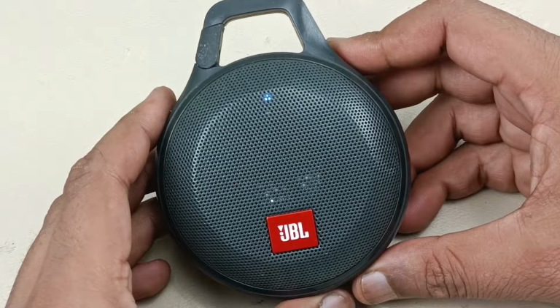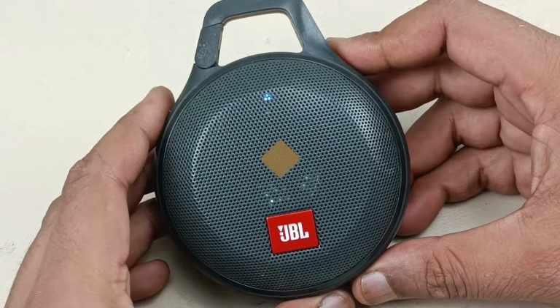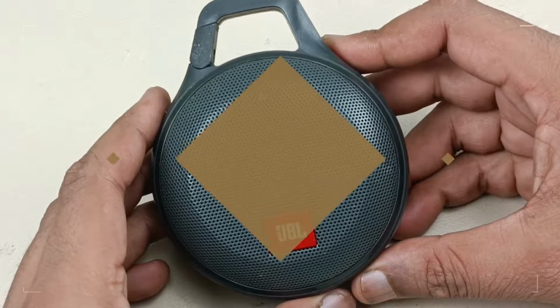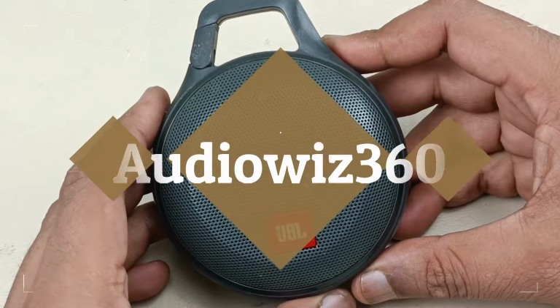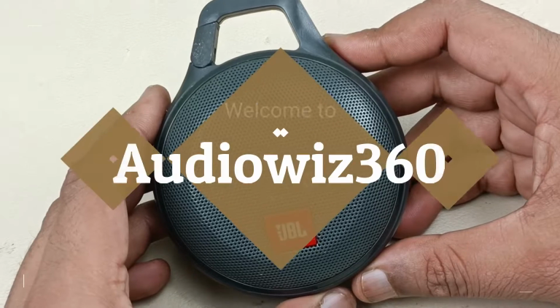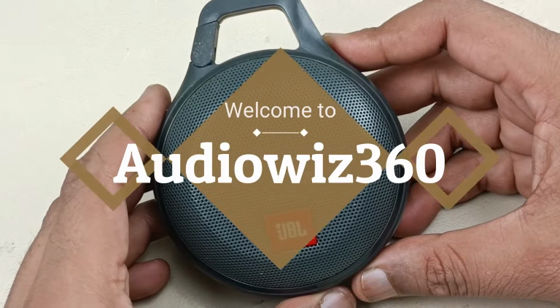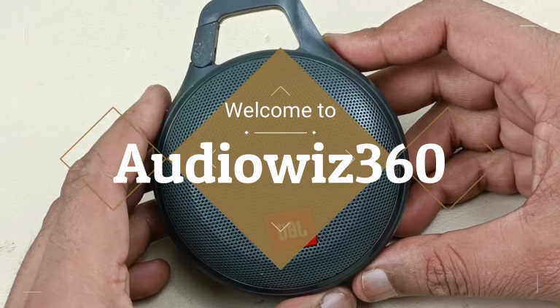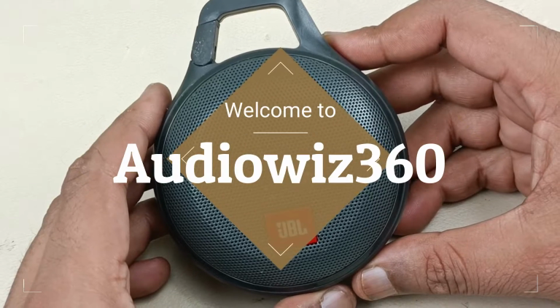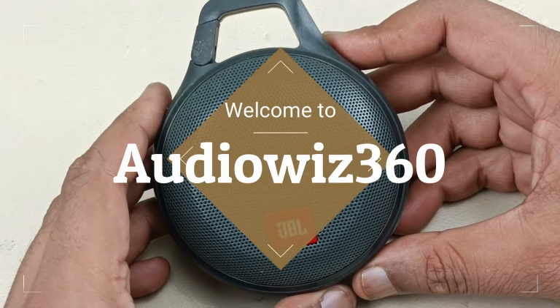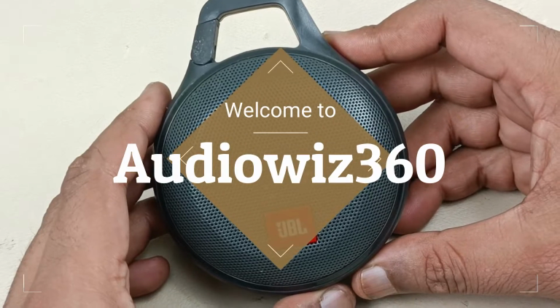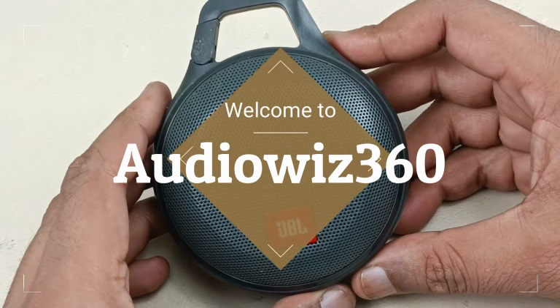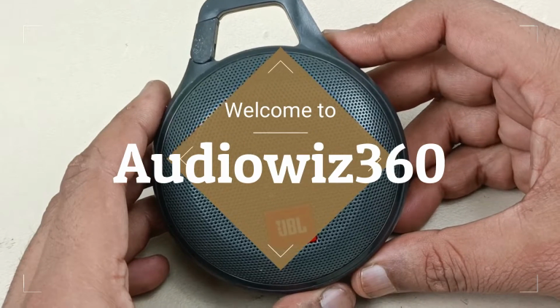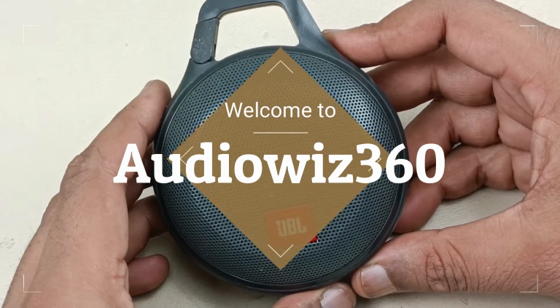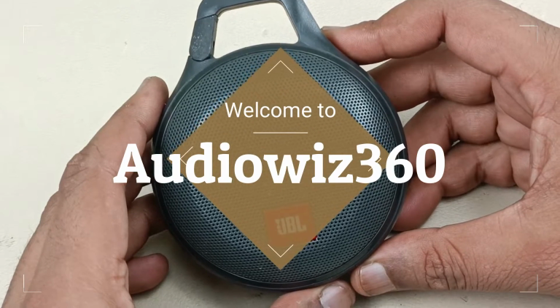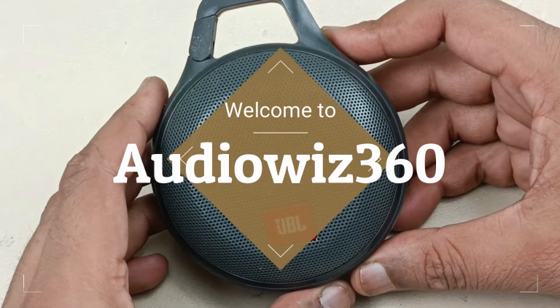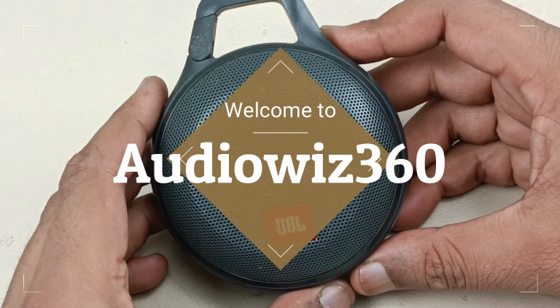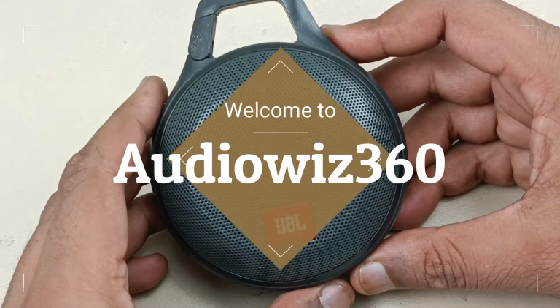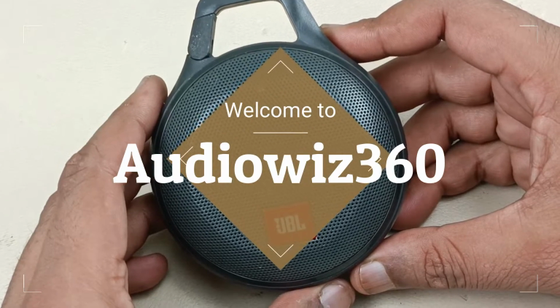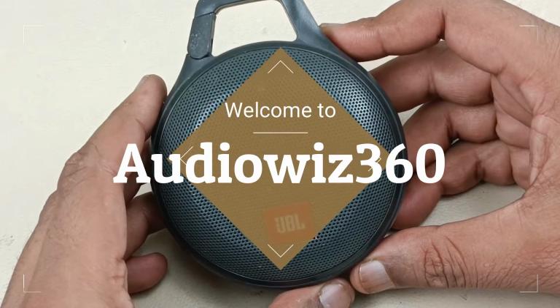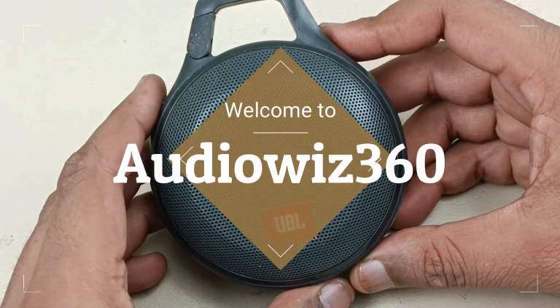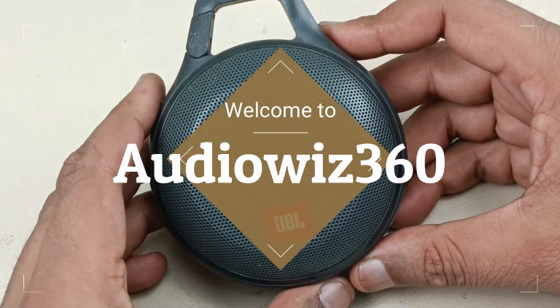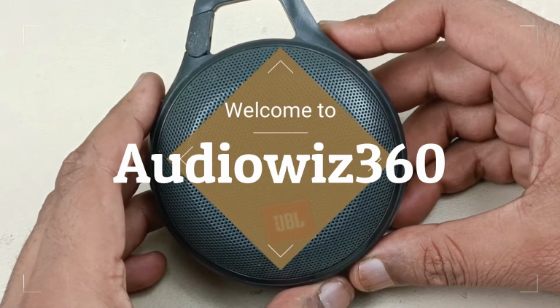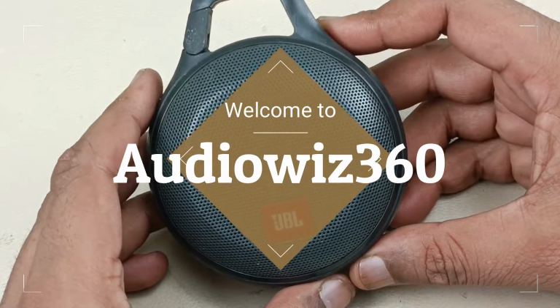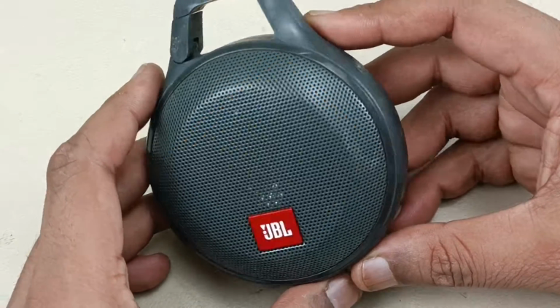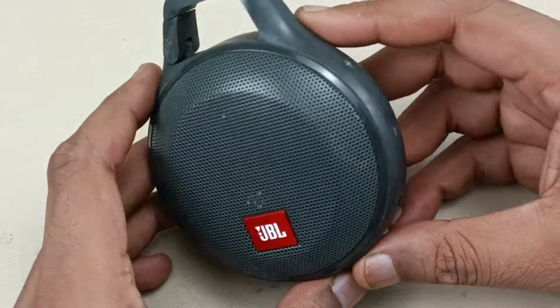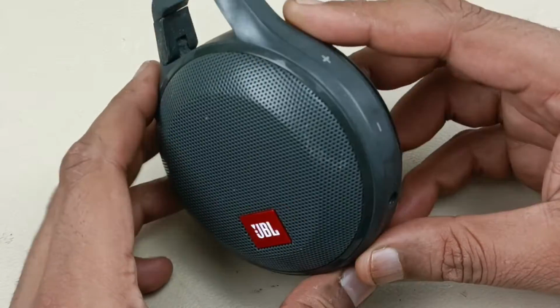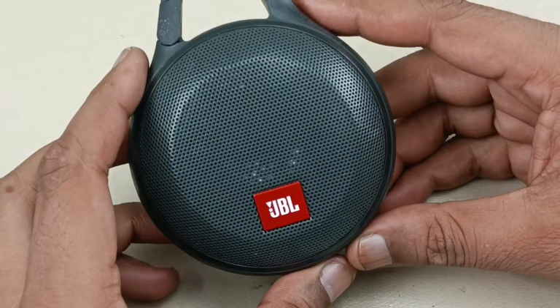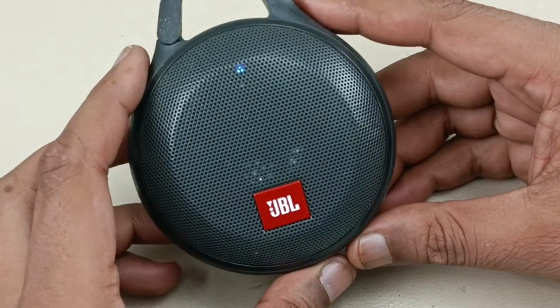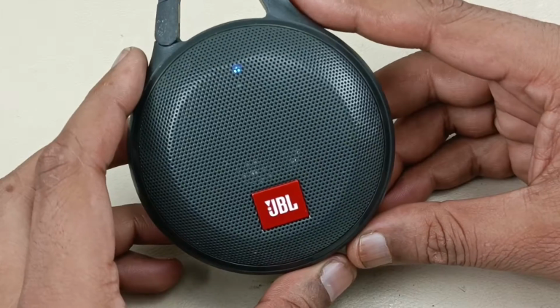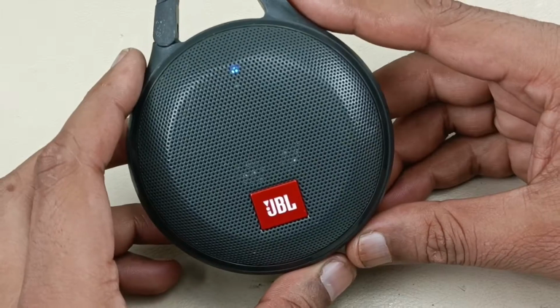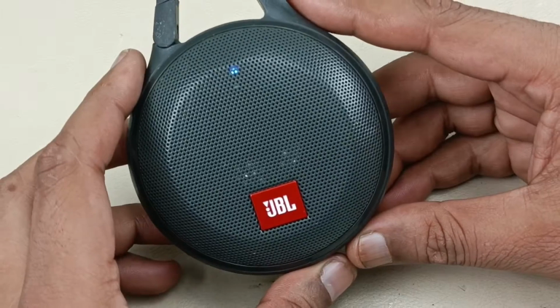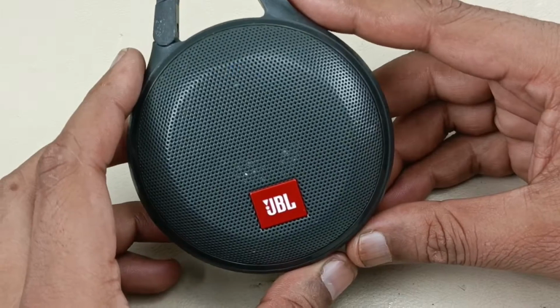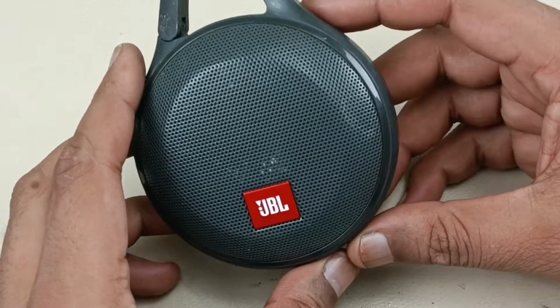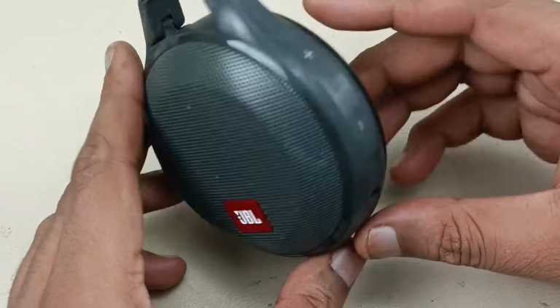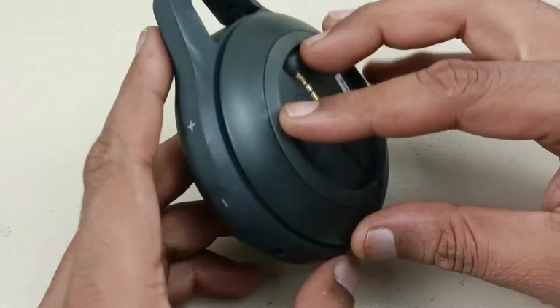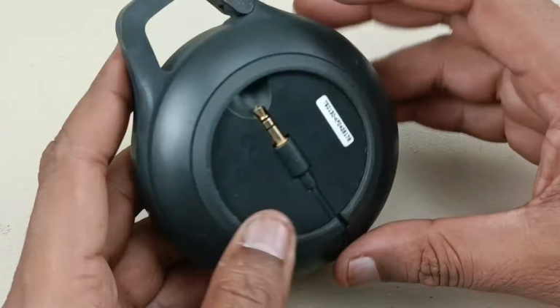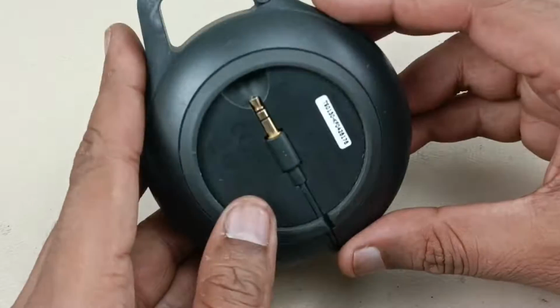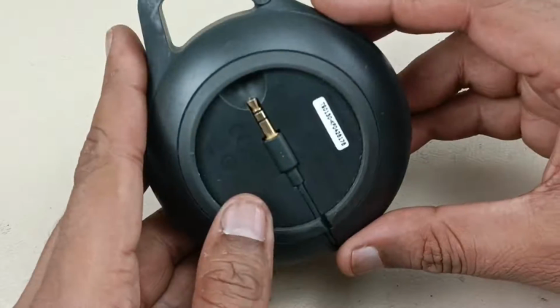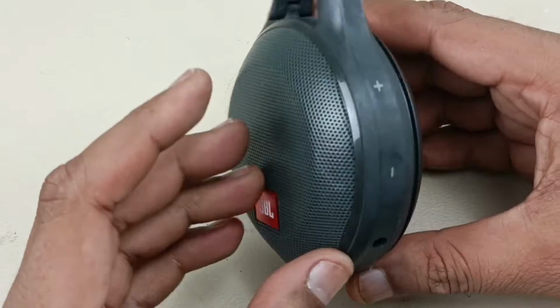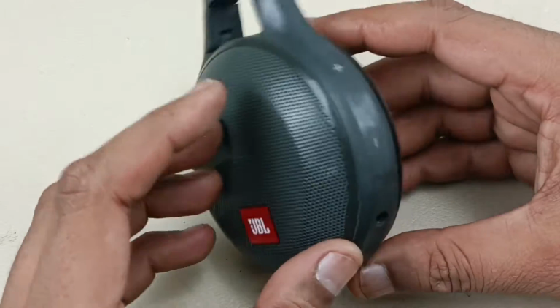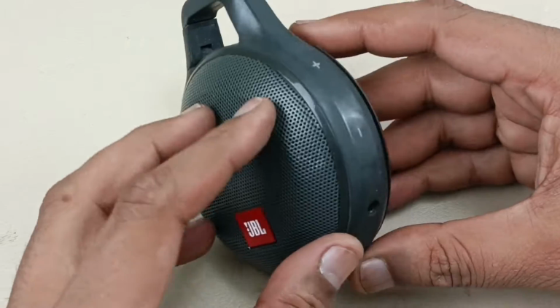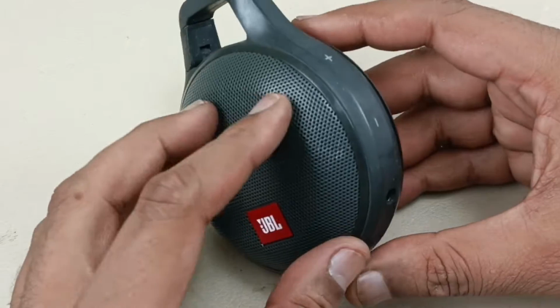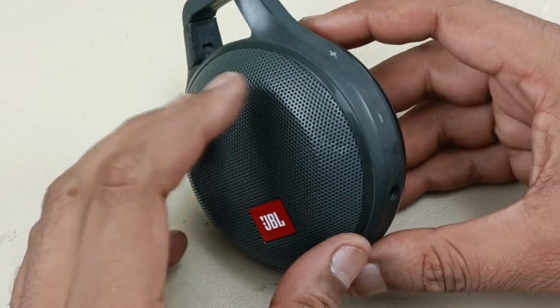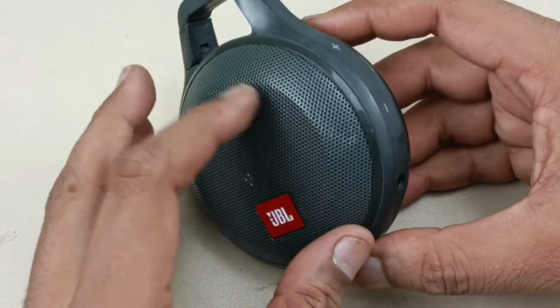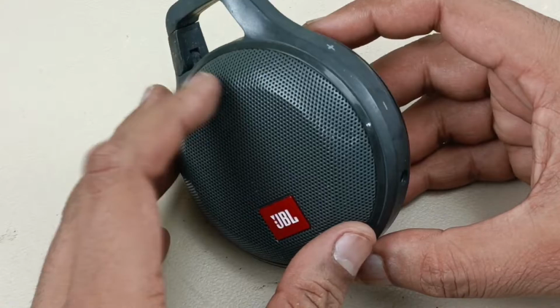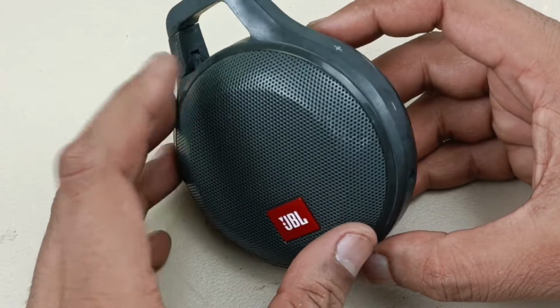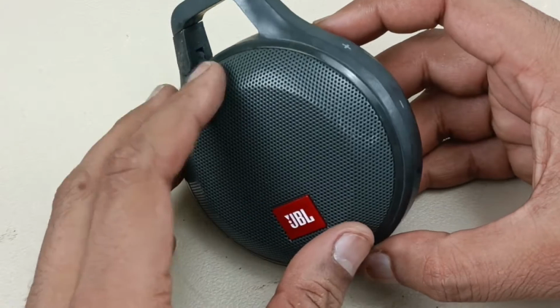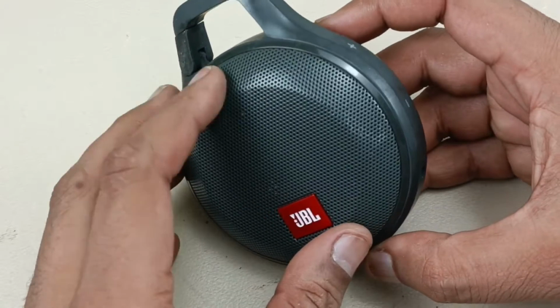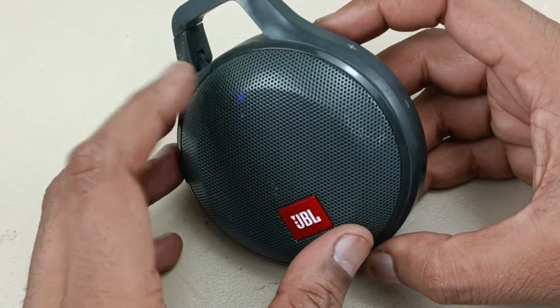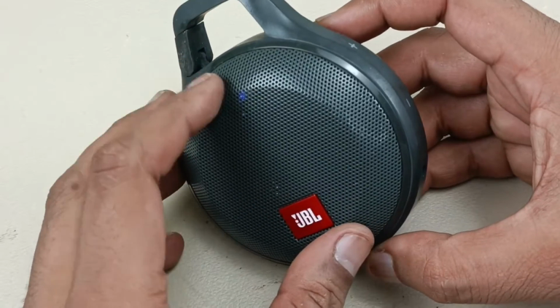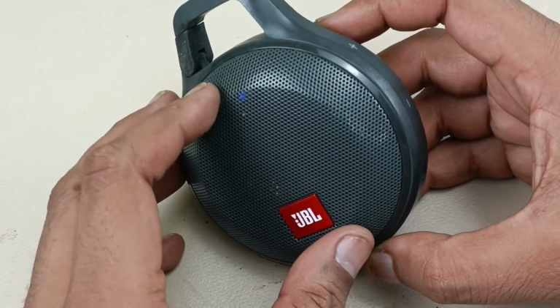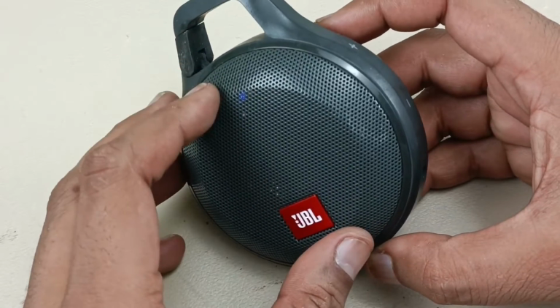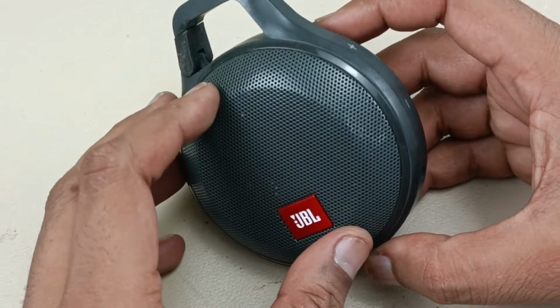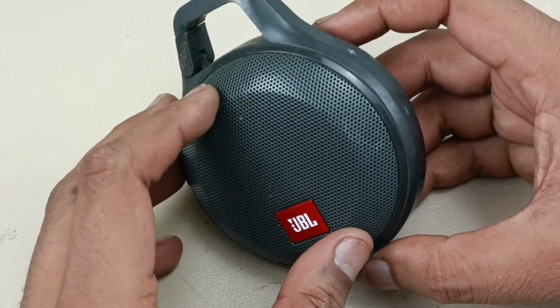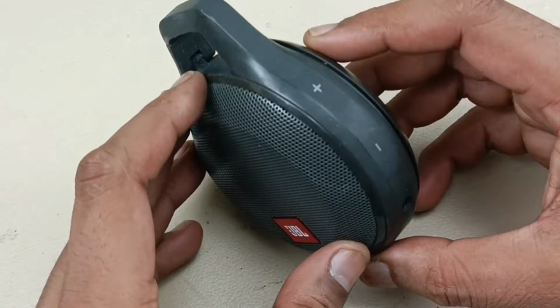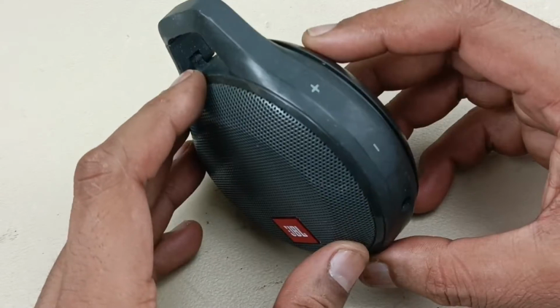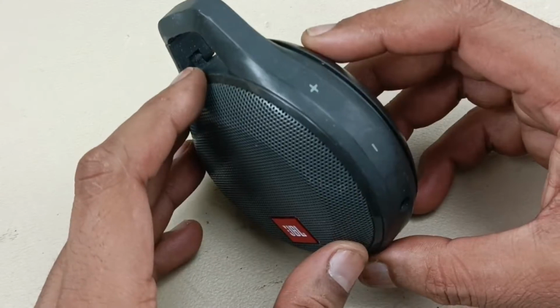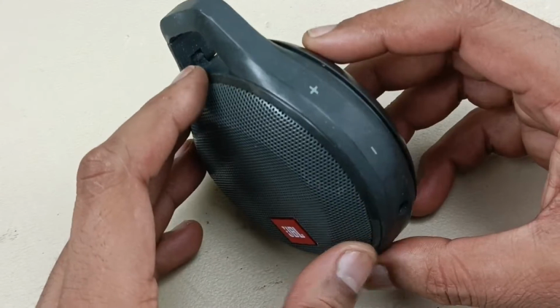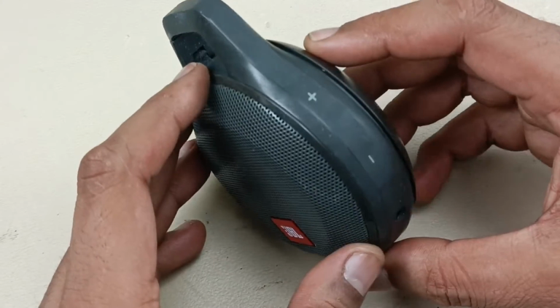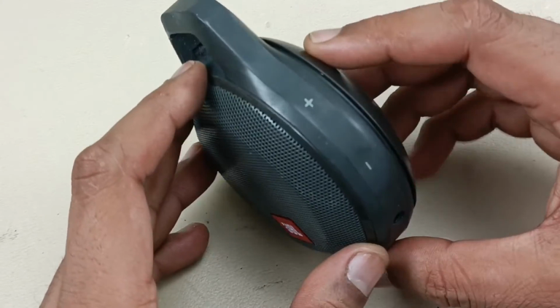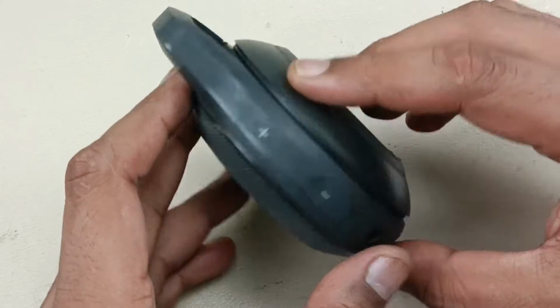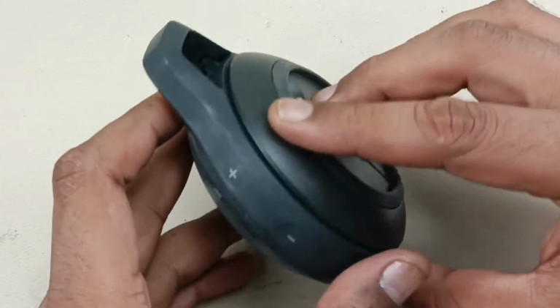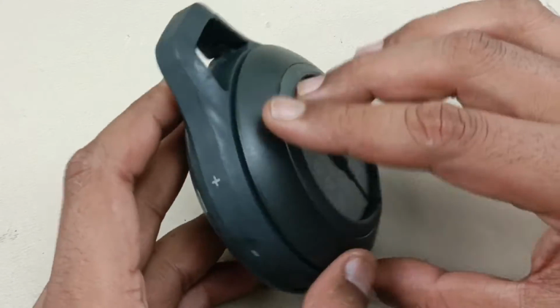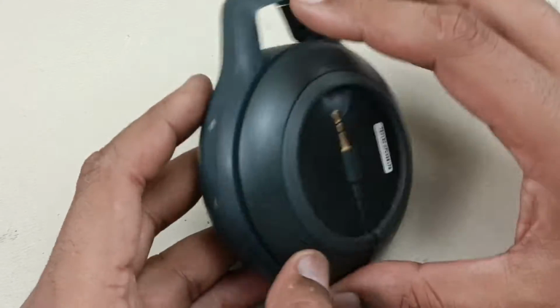This is the JBL Clip Plus wireless Bluetooth speaker, flash proof. Let's see what is inside this Bluetooth speaker — let's start tearing it down.